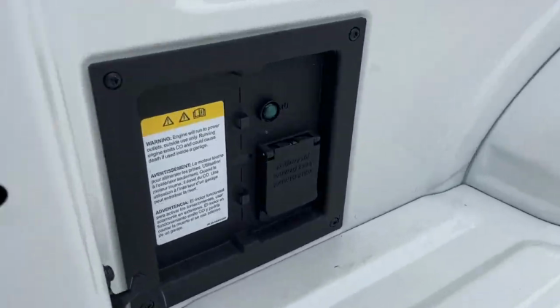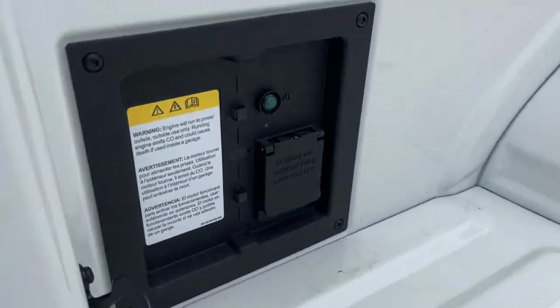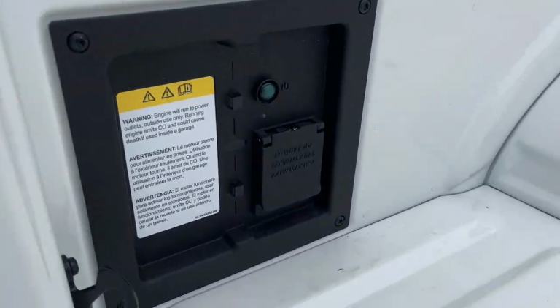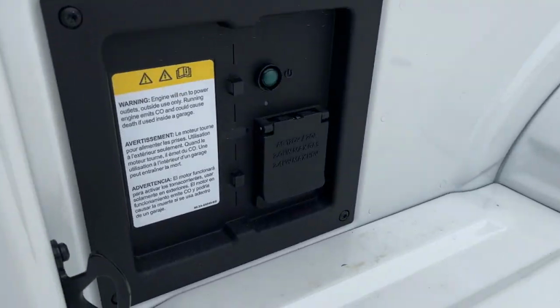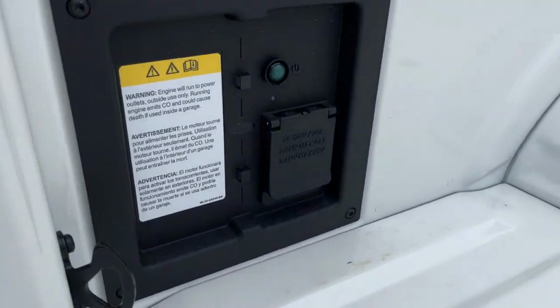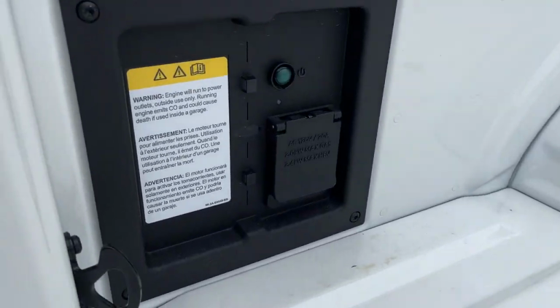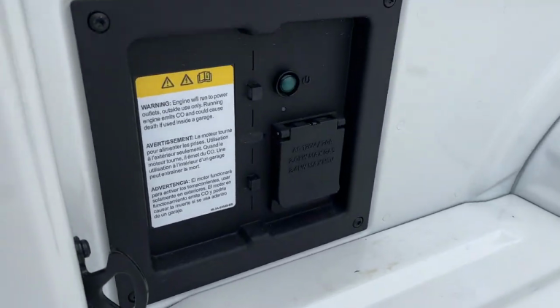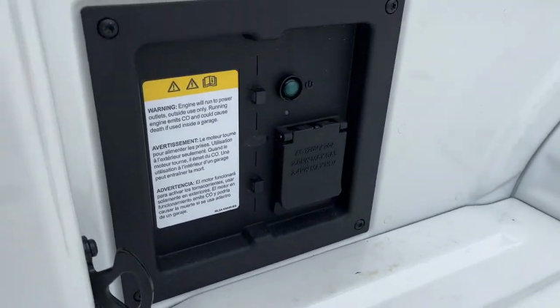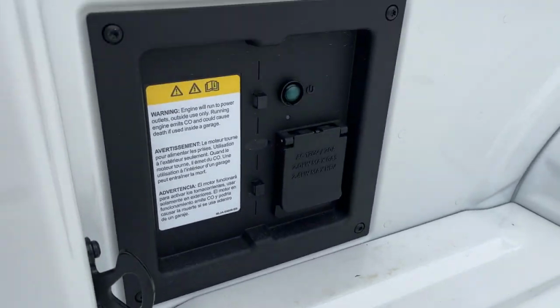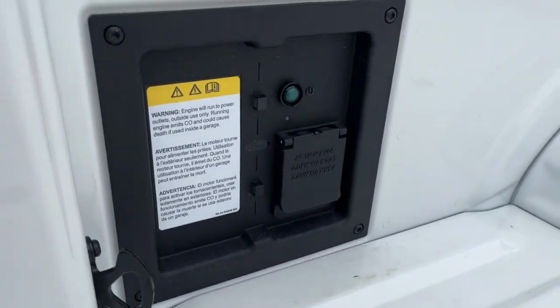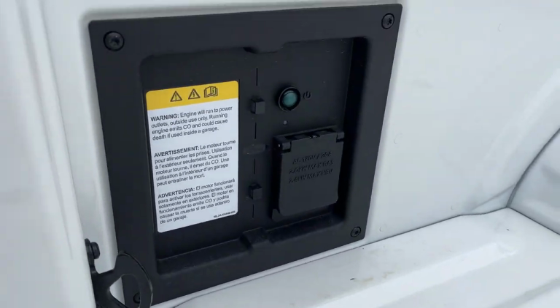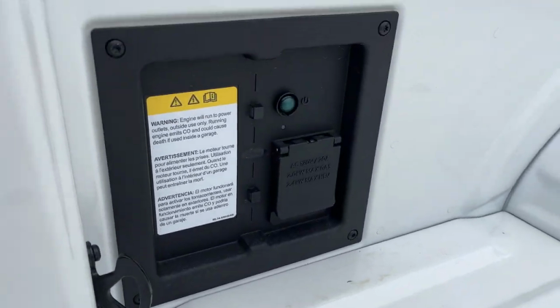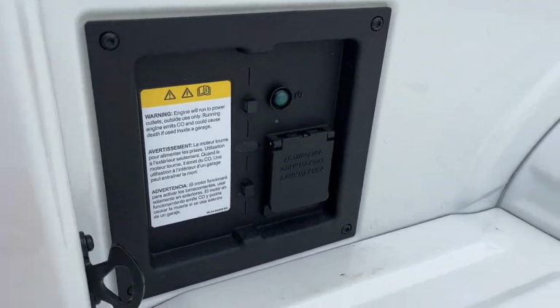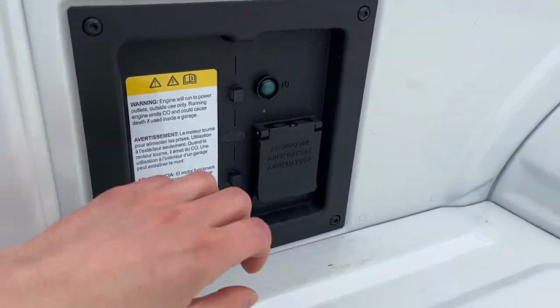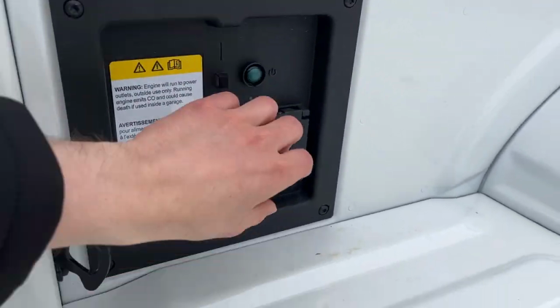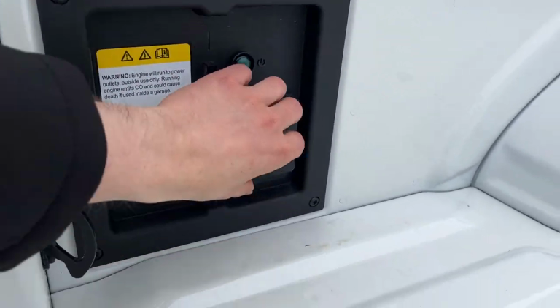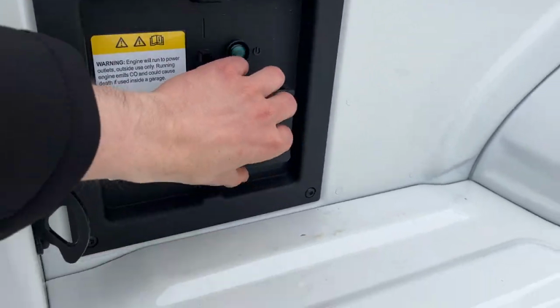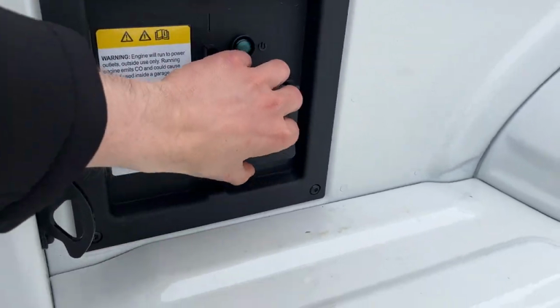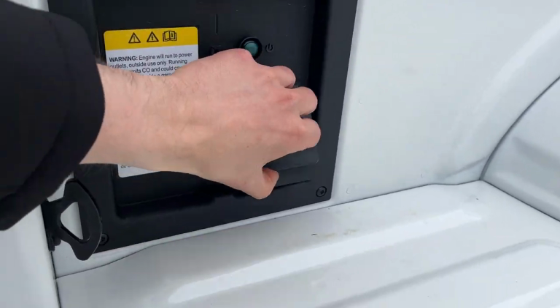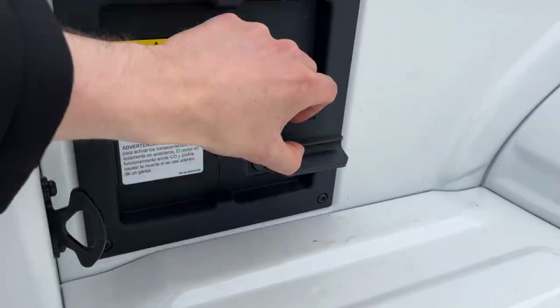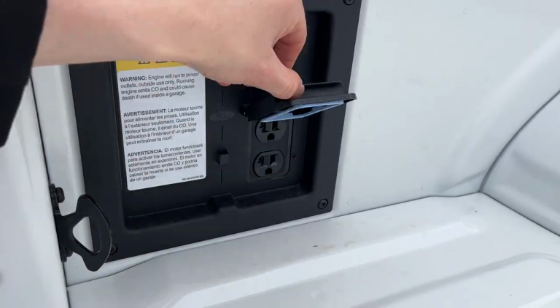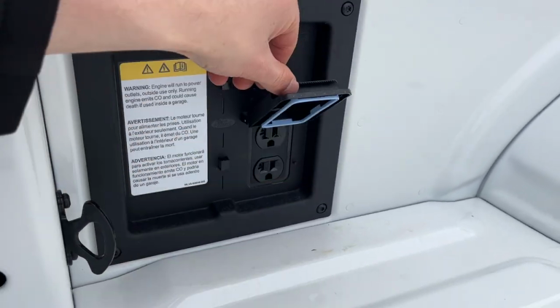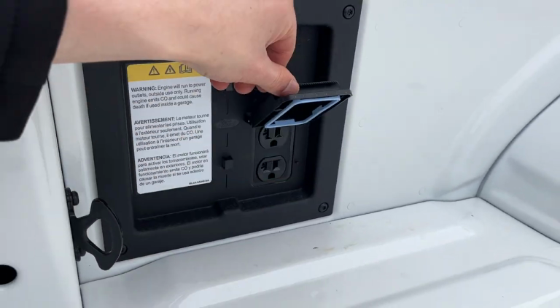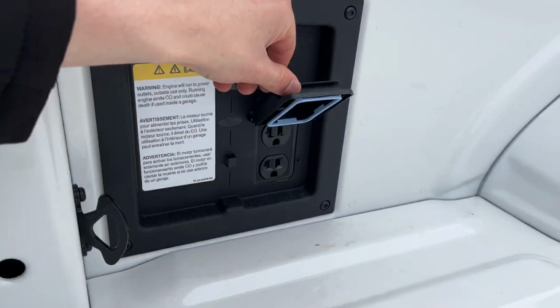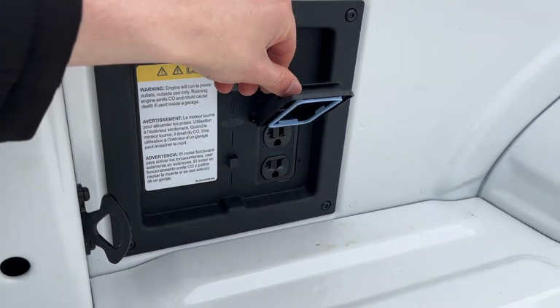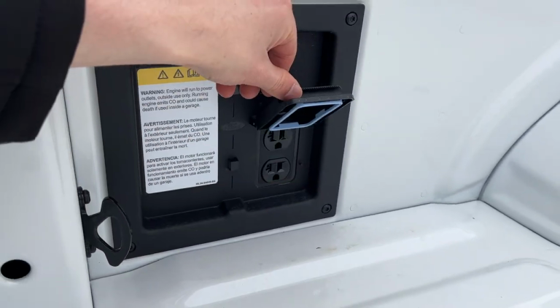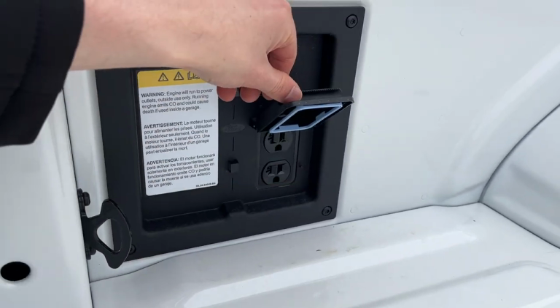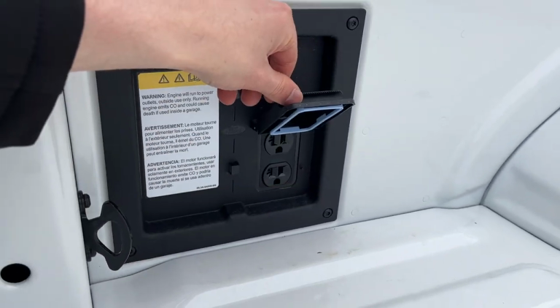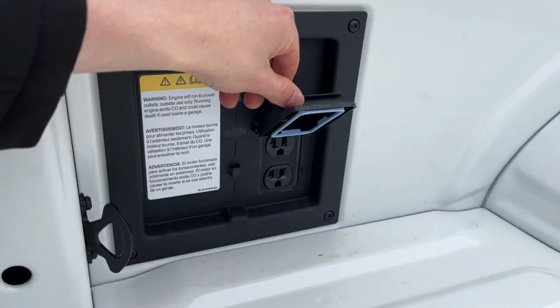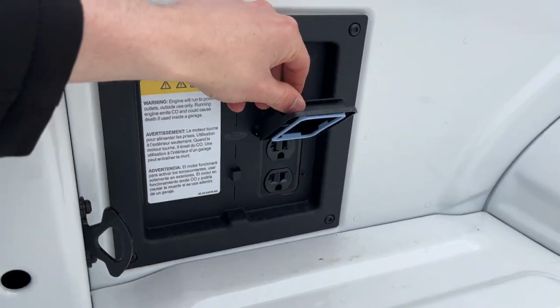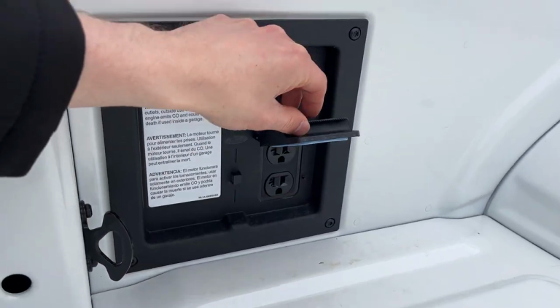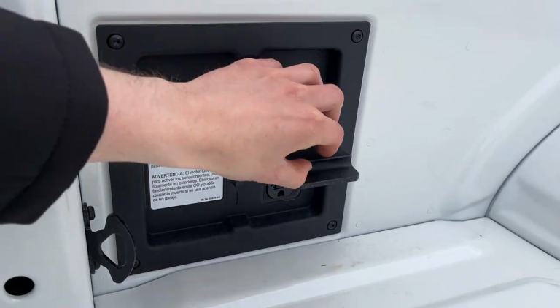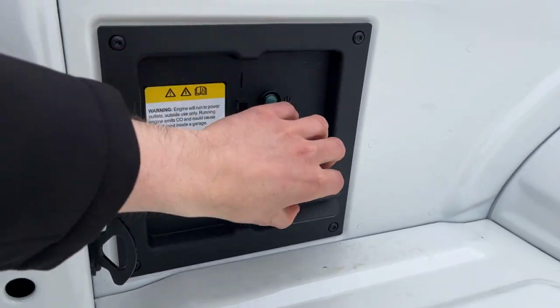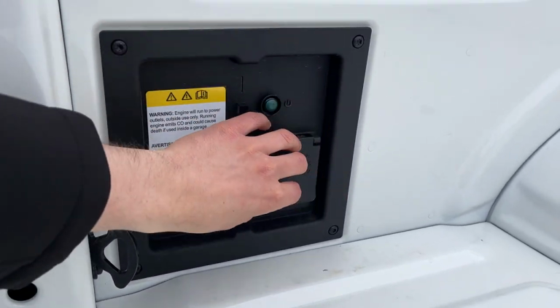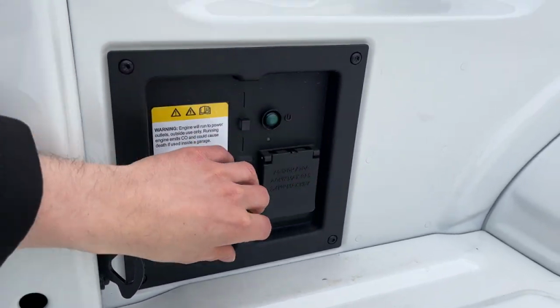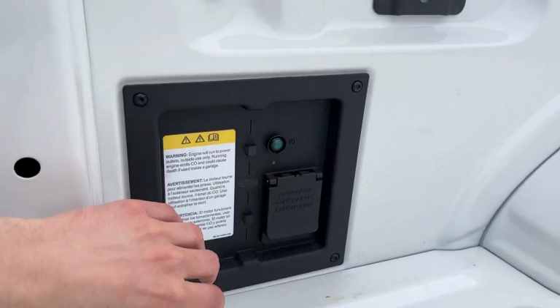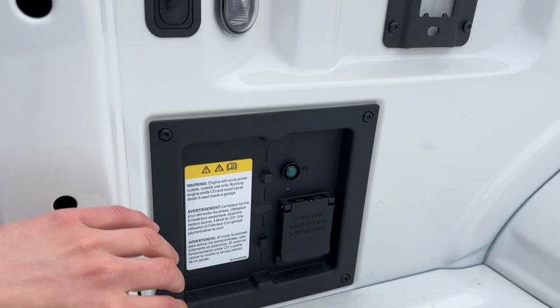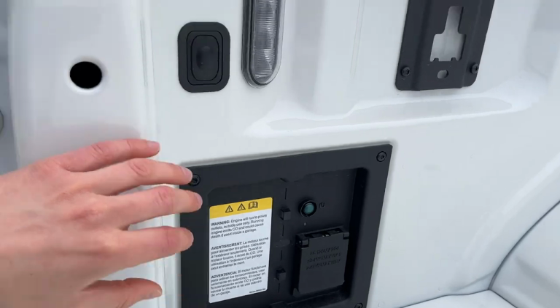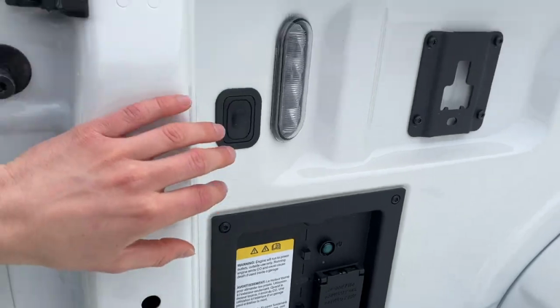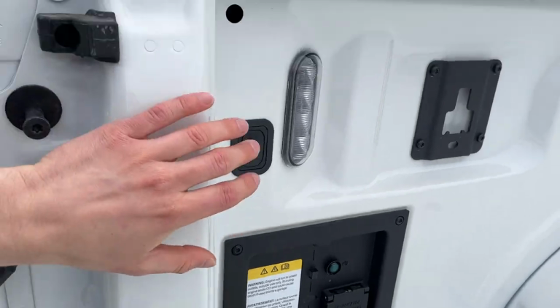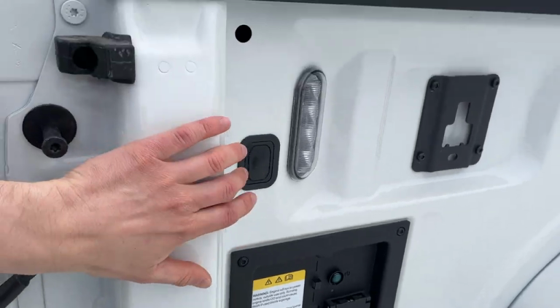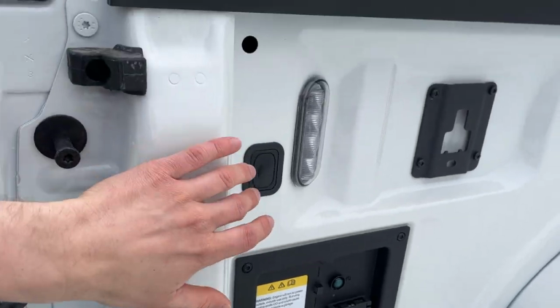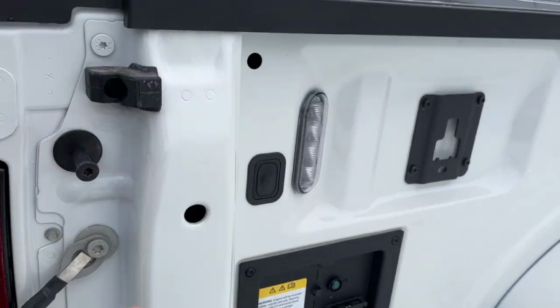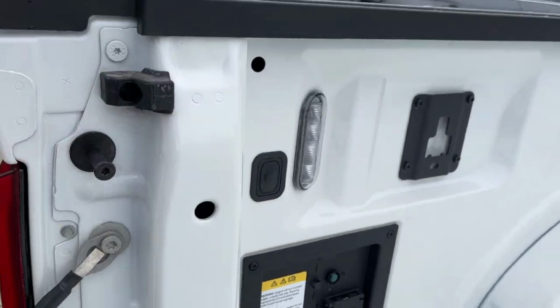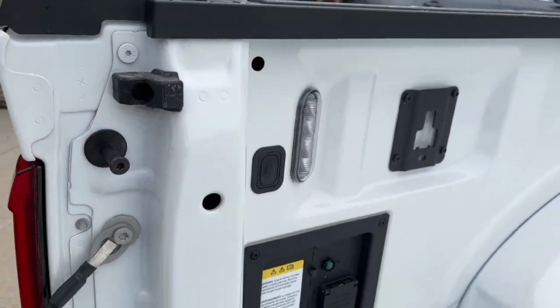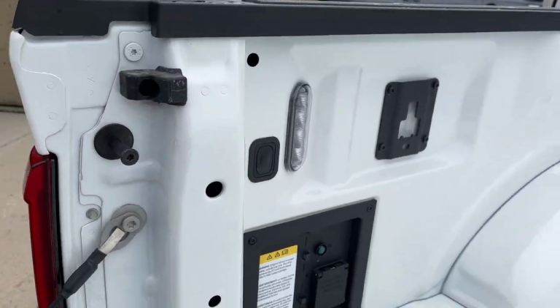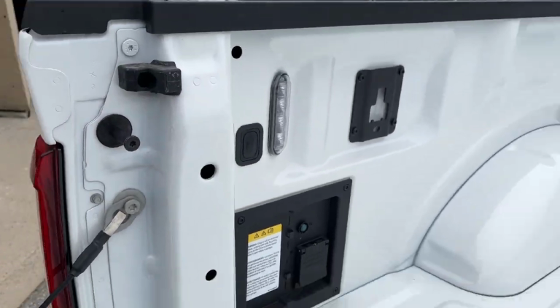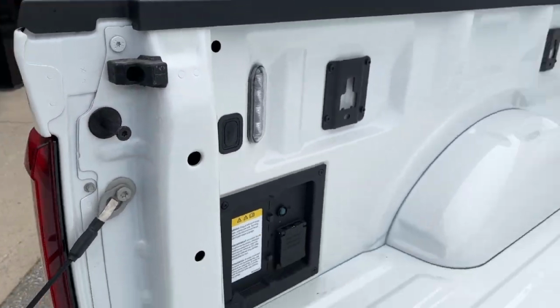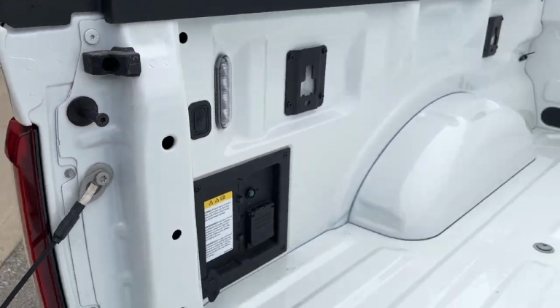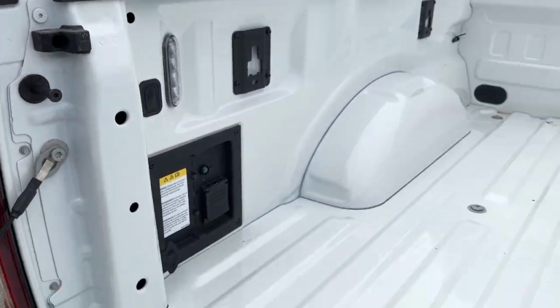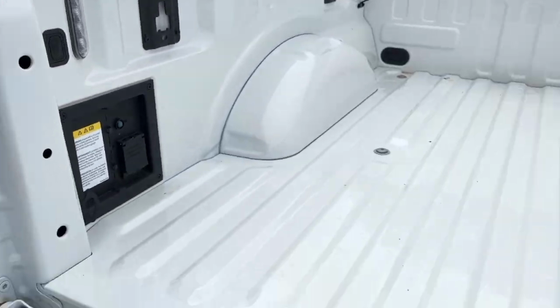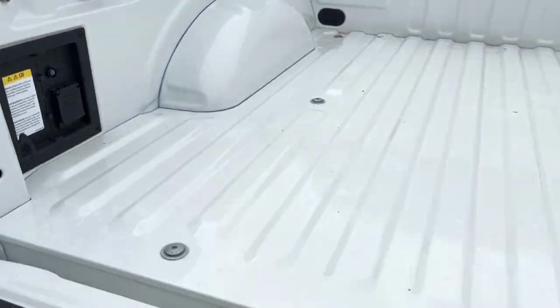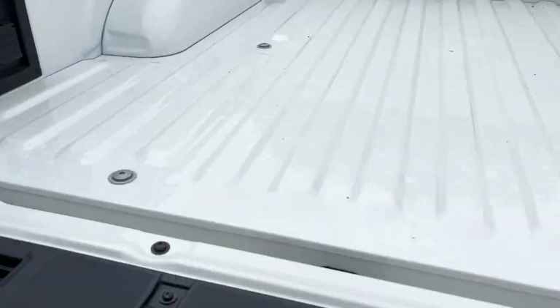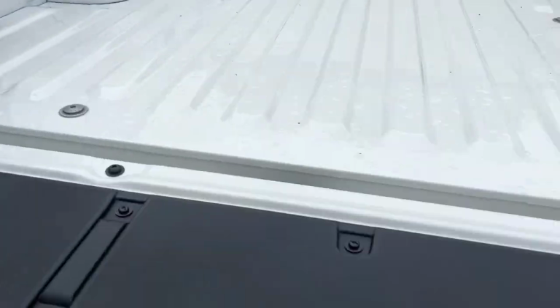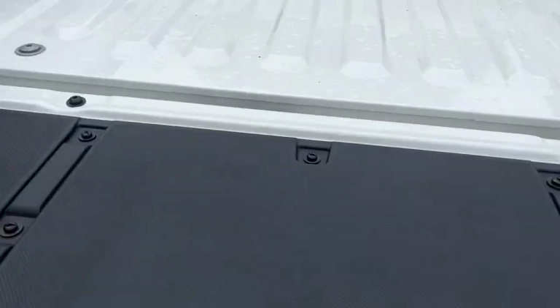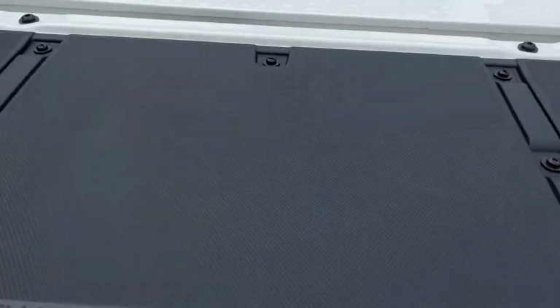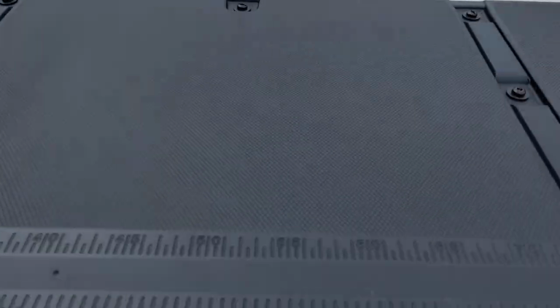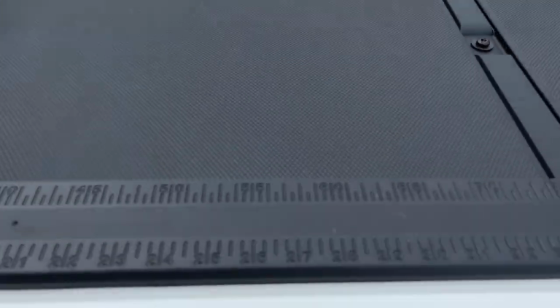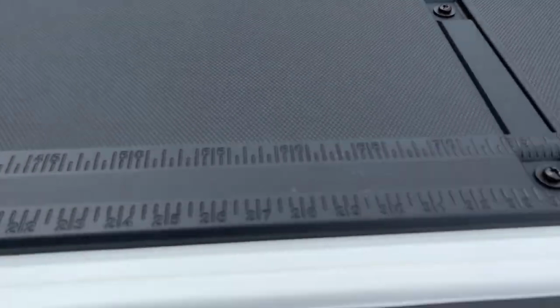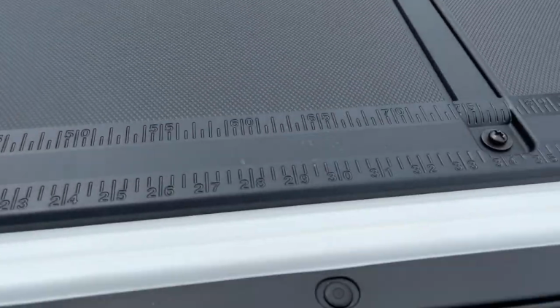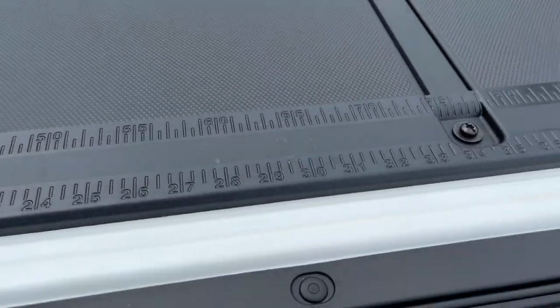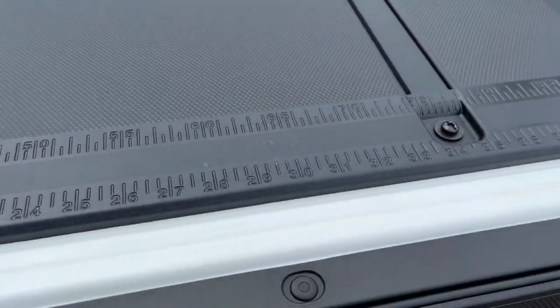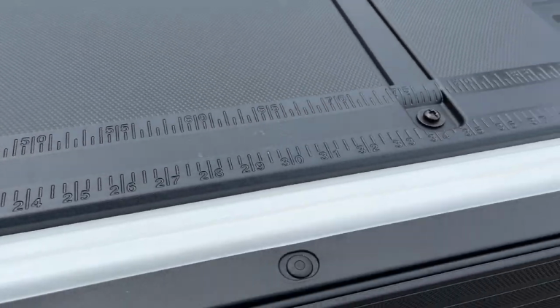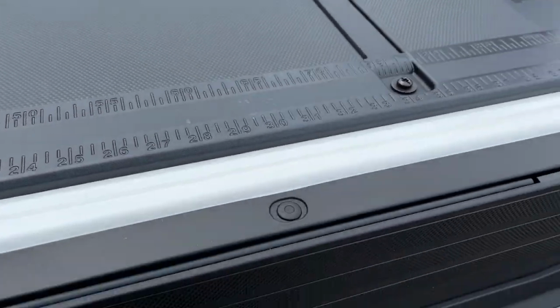This one does have the built-in tailgate step and the work surface. You do have Pro Power on board — 2.4 kilowatt on this one — and you also have your LED bed lighting there as well.